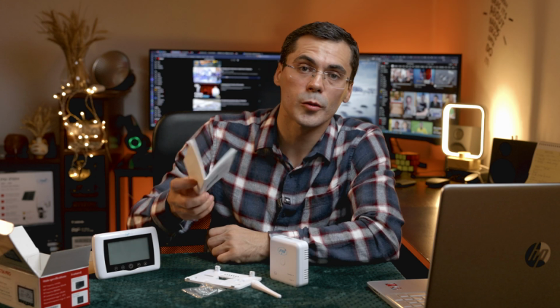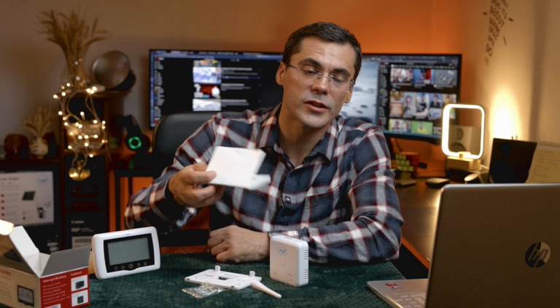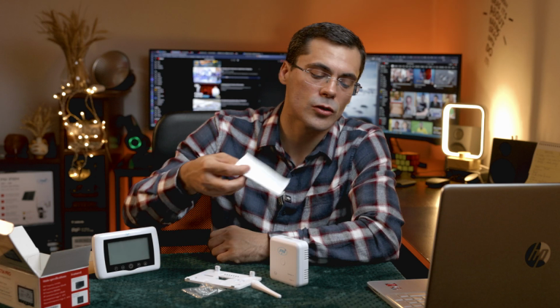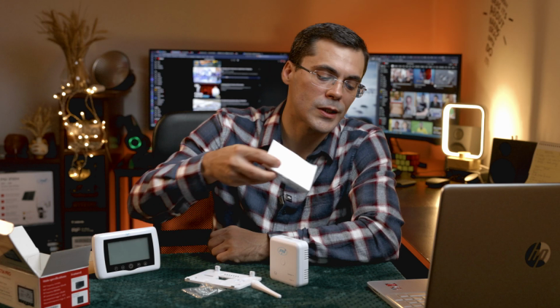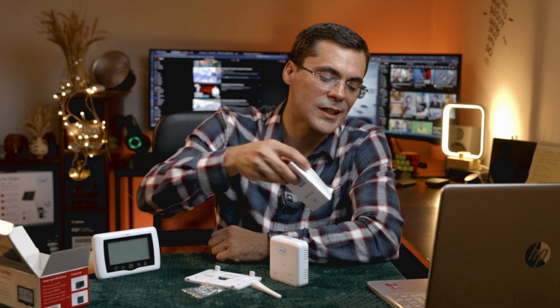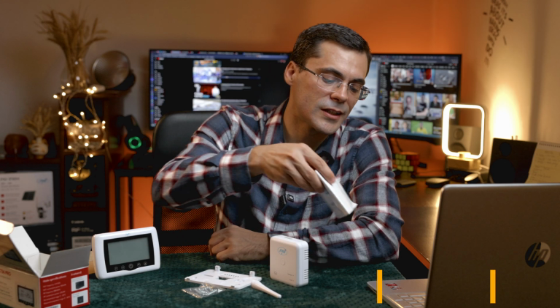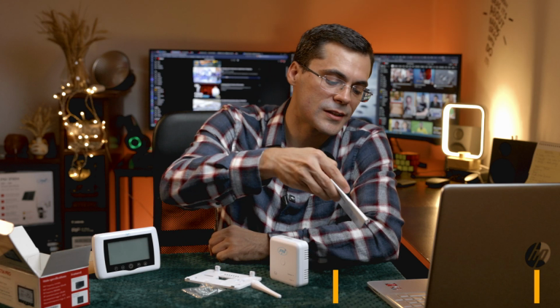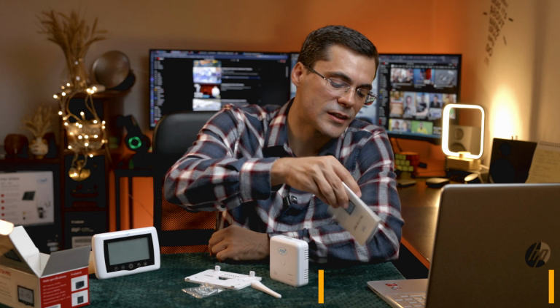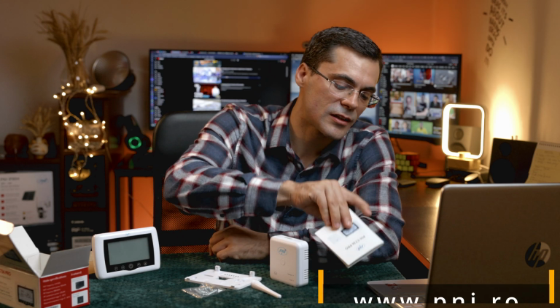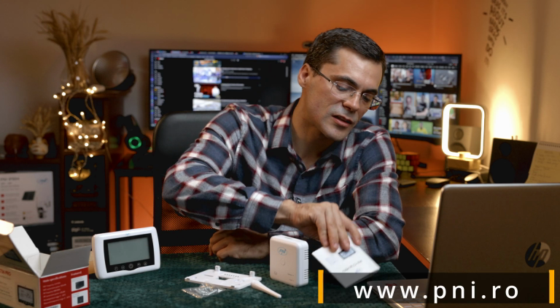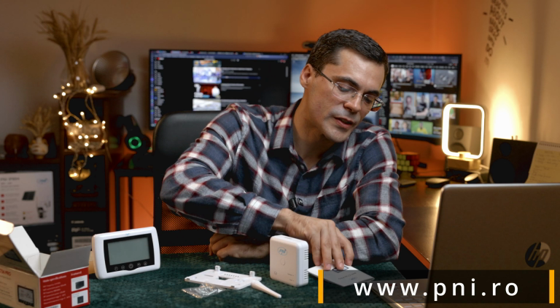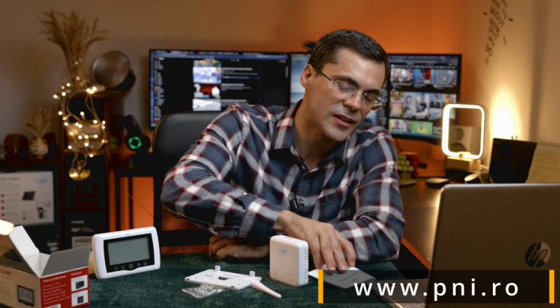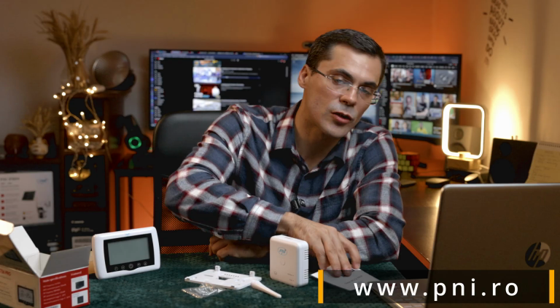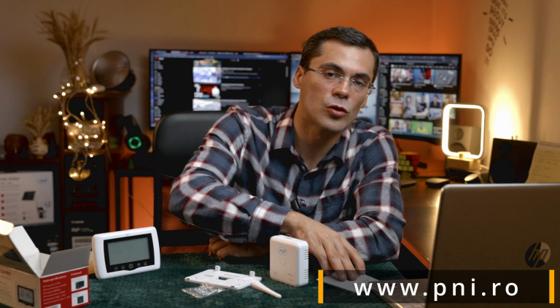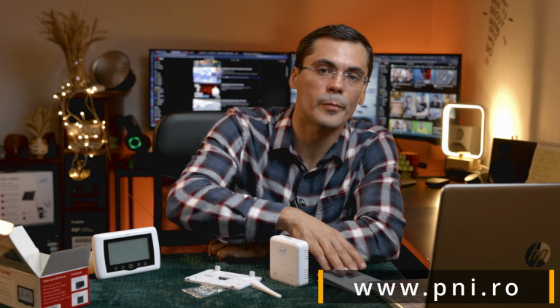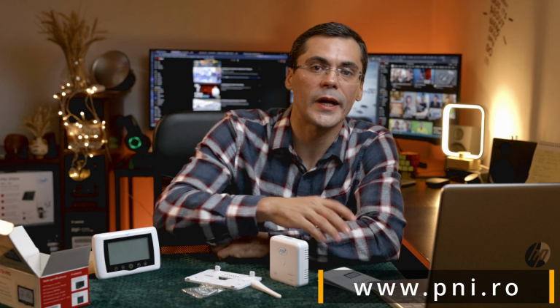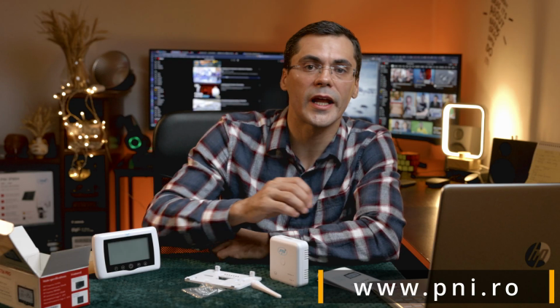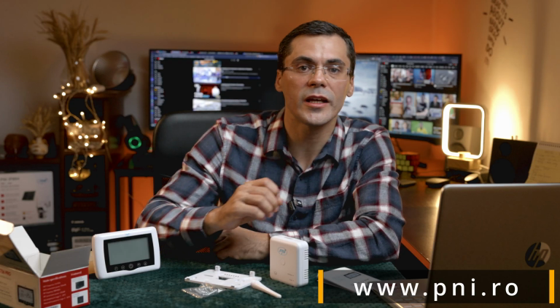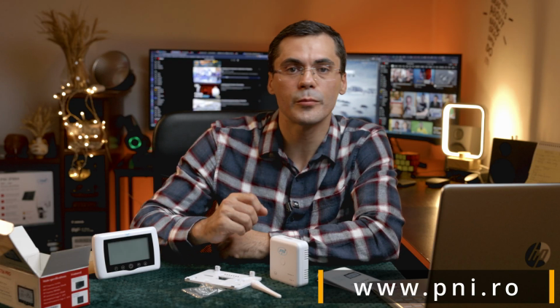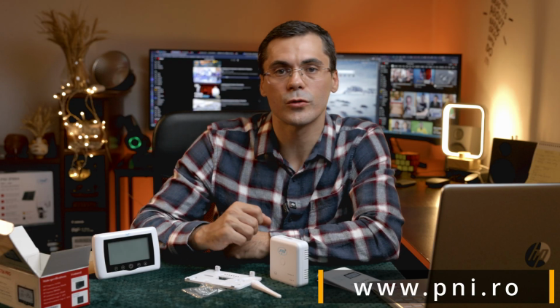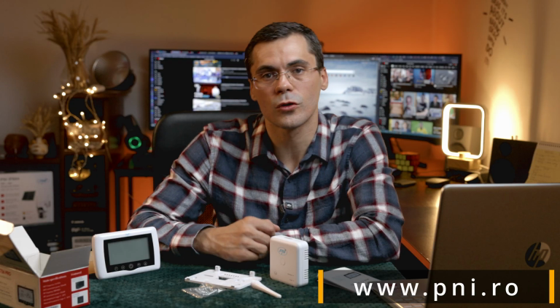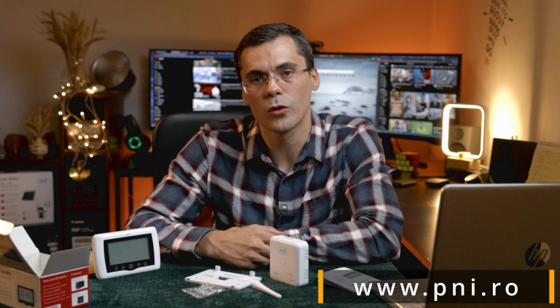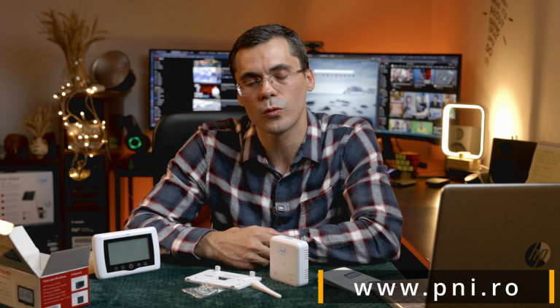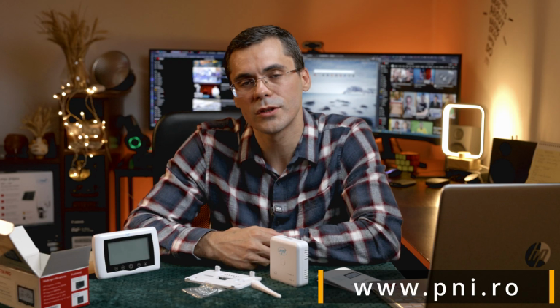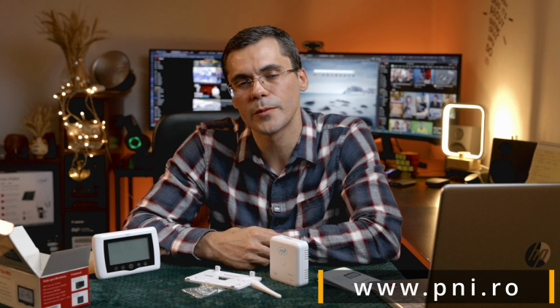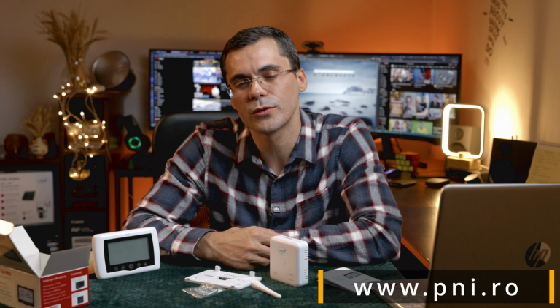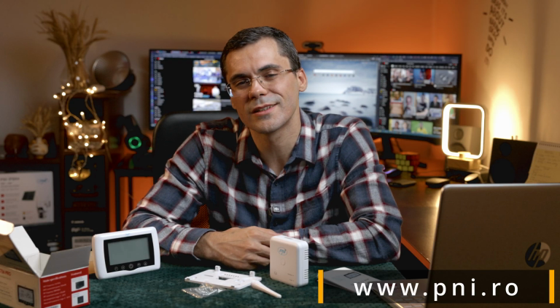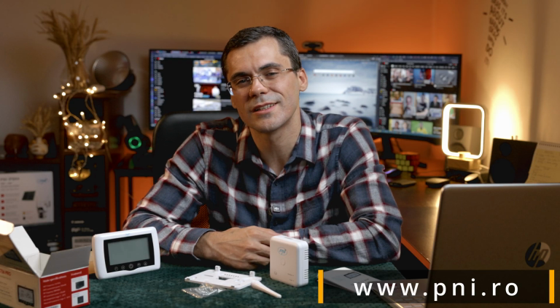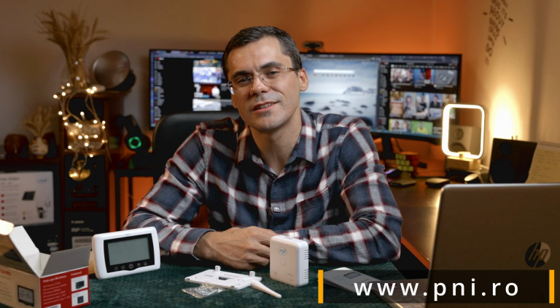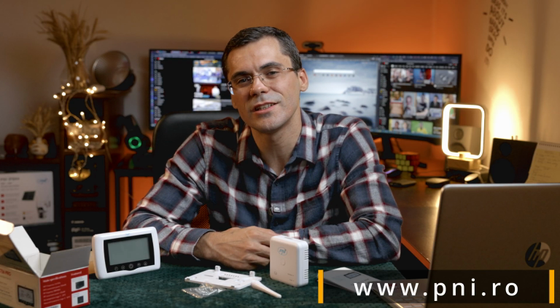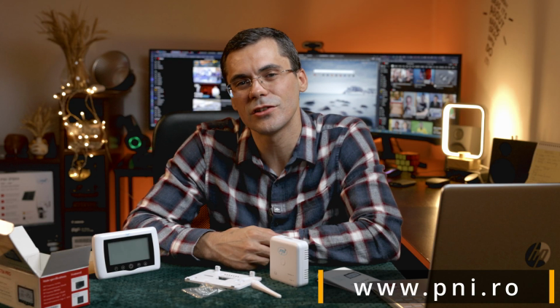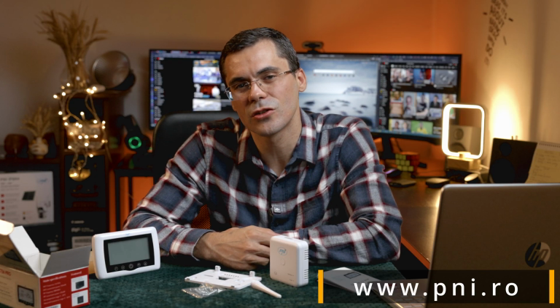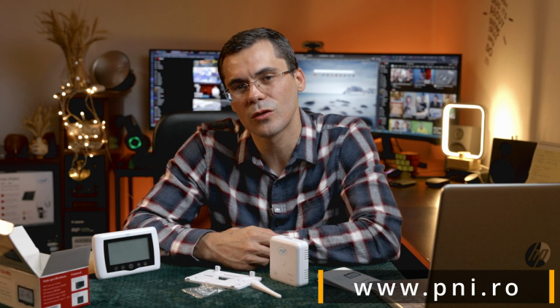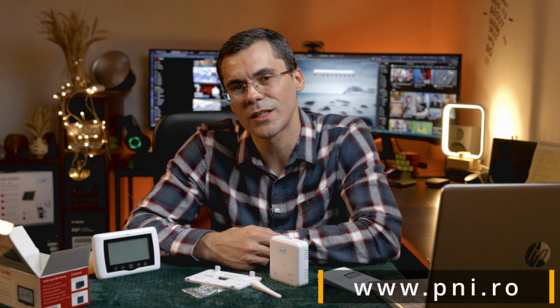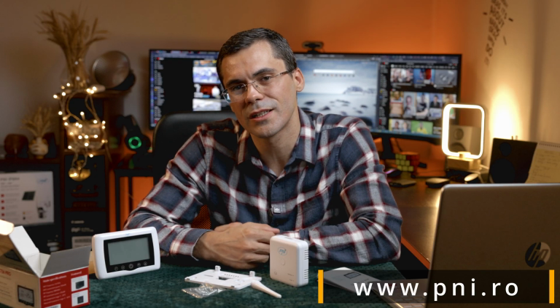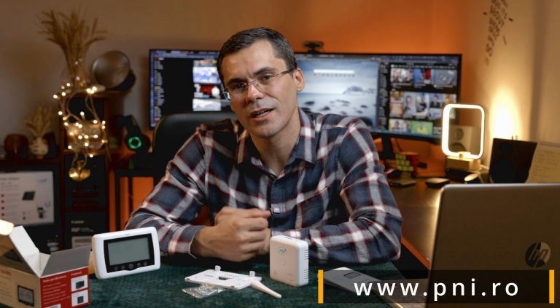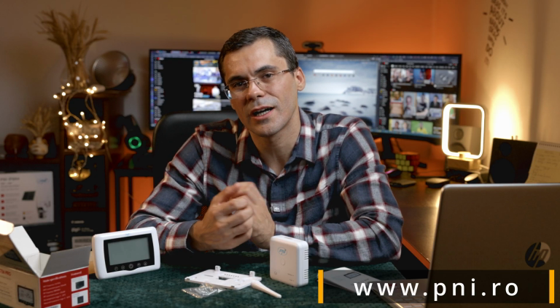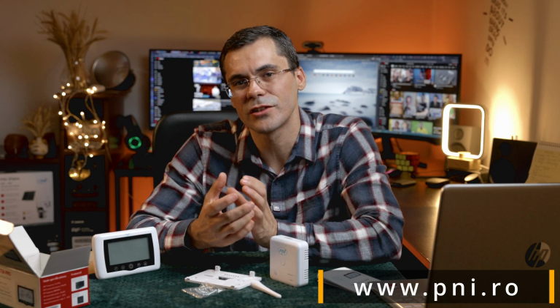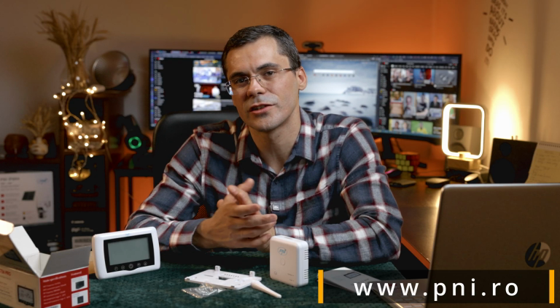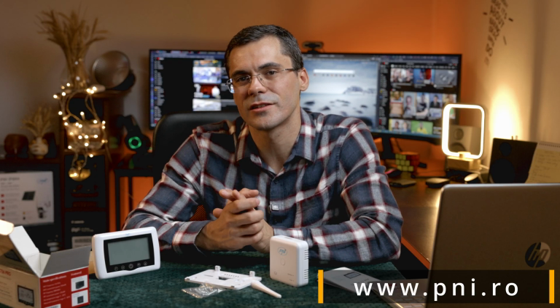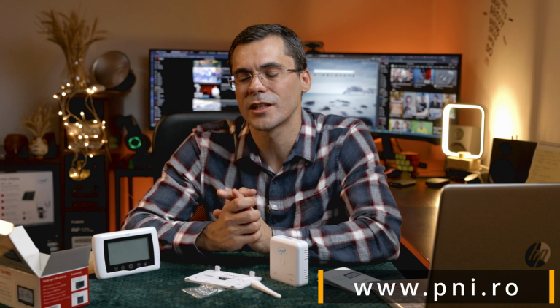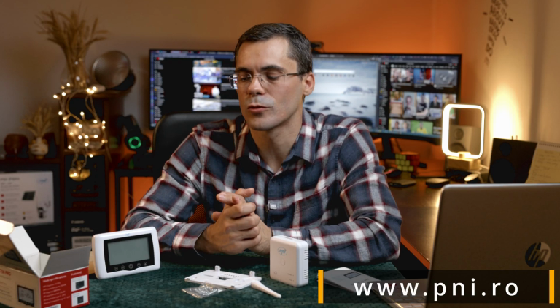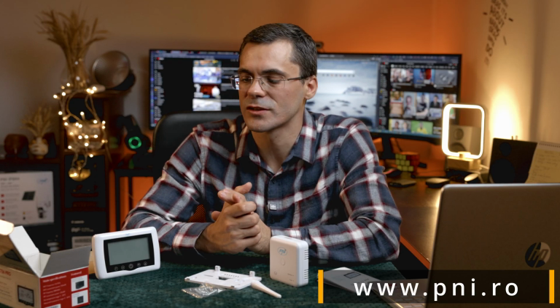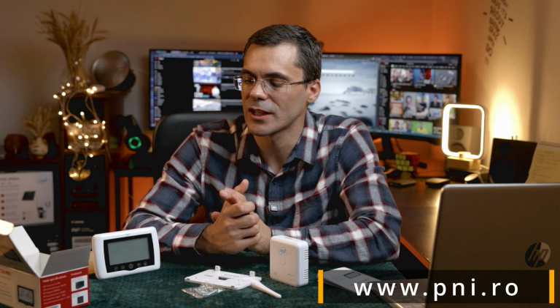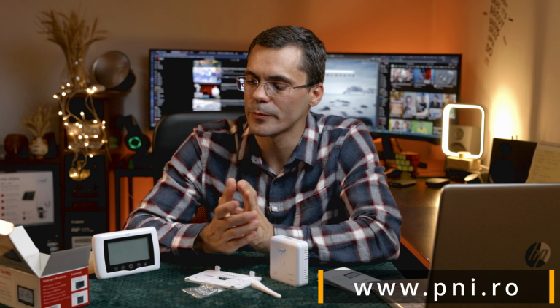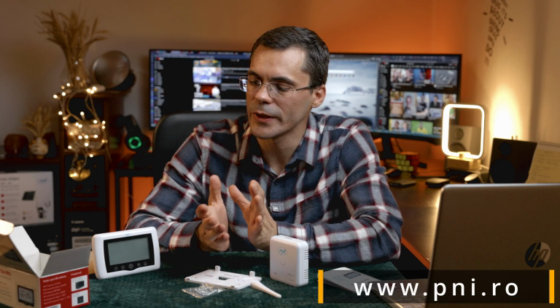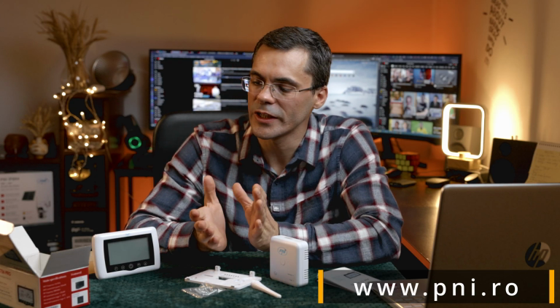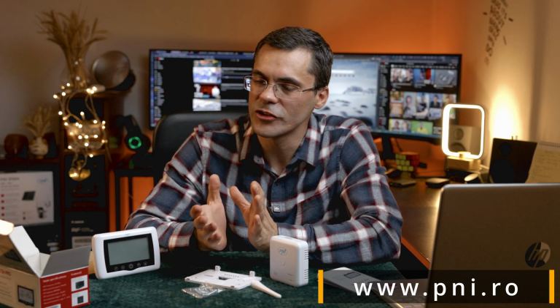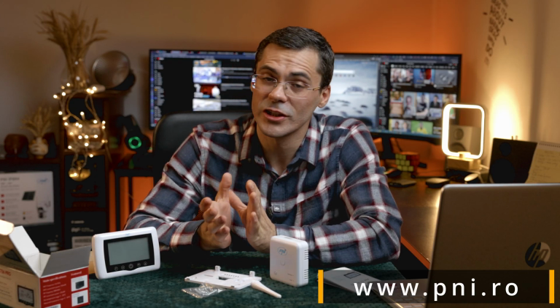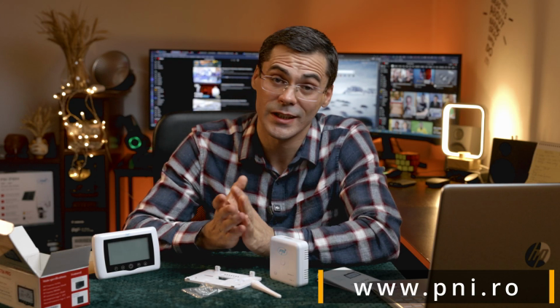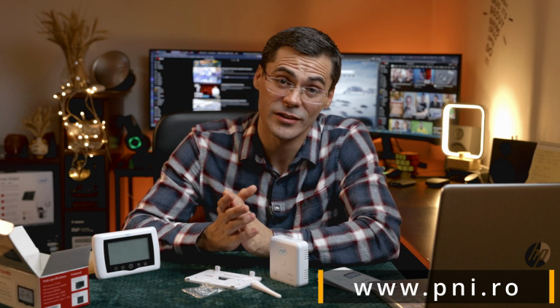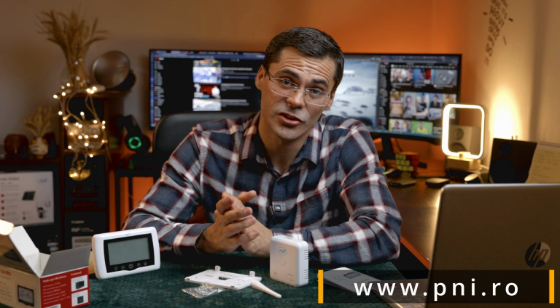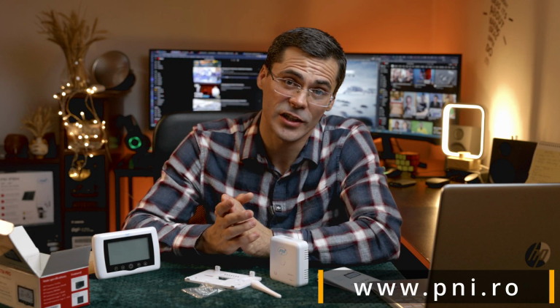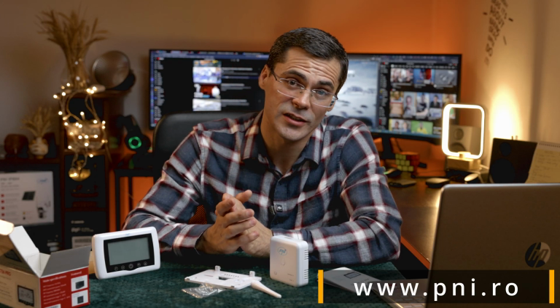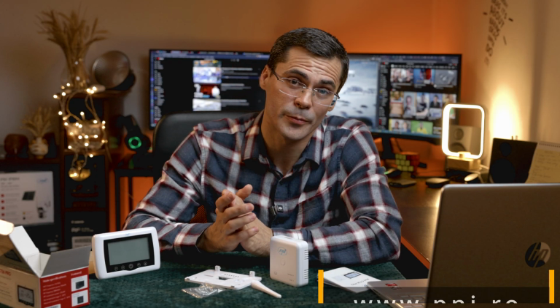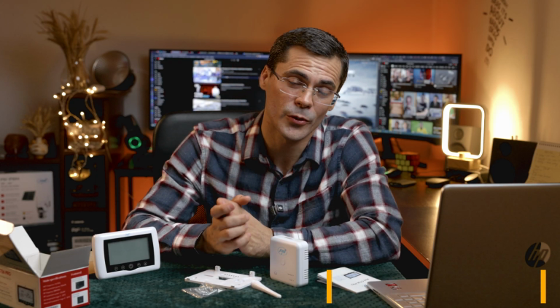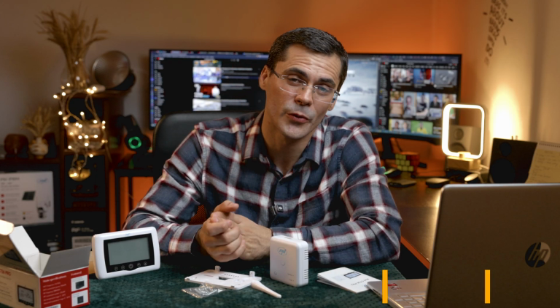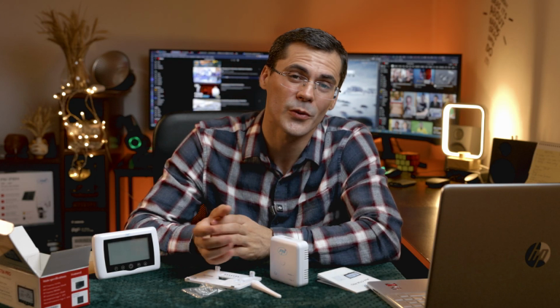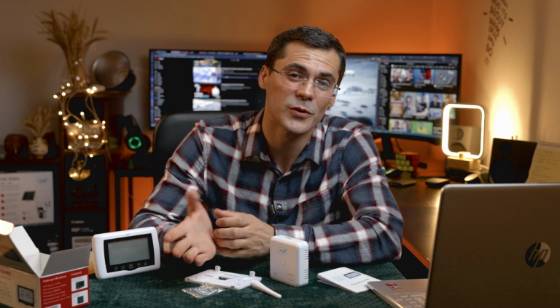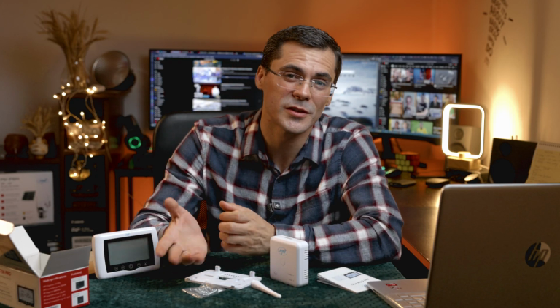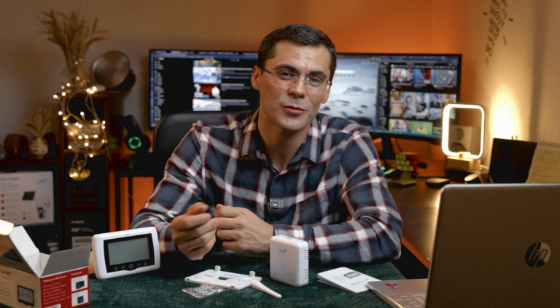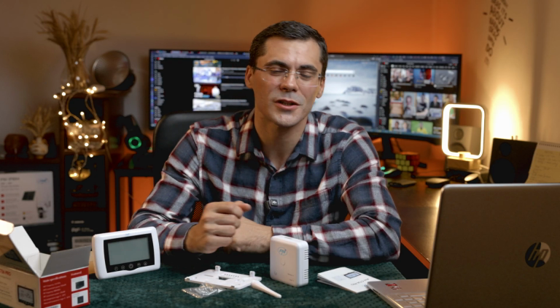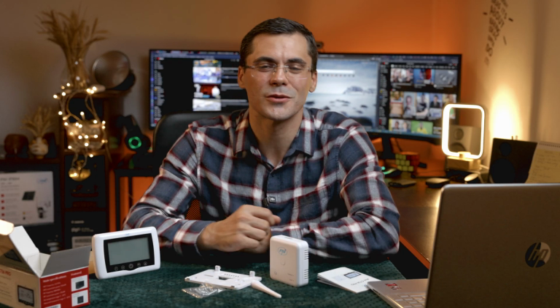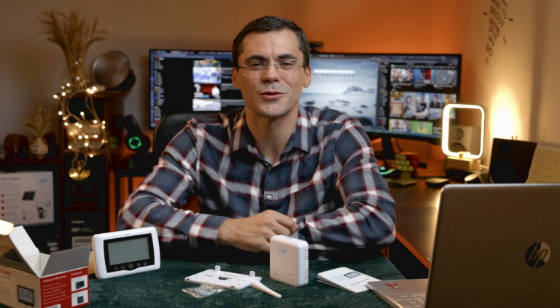And finally, I can only recommend visiting the website pni.ro, where you can find and order this PNI CT36 Pro thermostat. Have a great day, everyone!